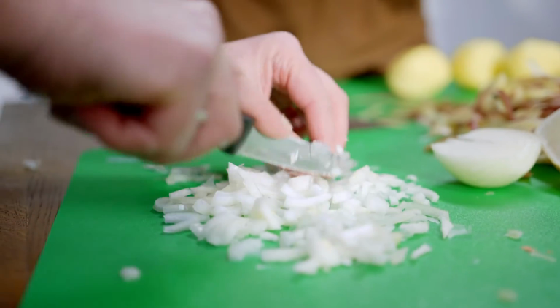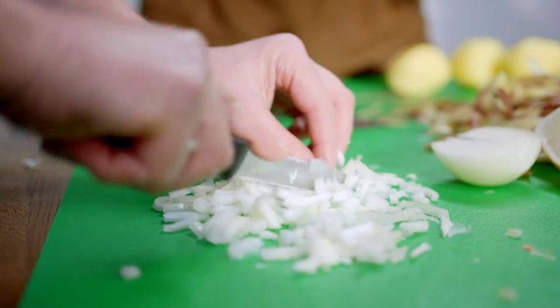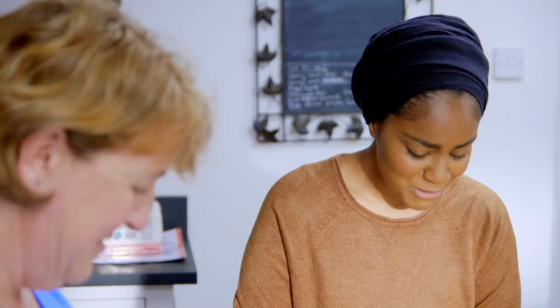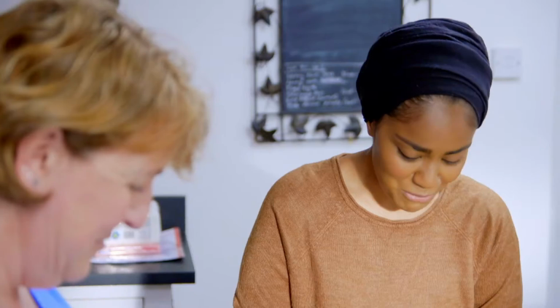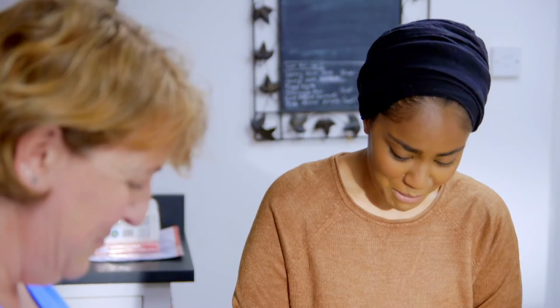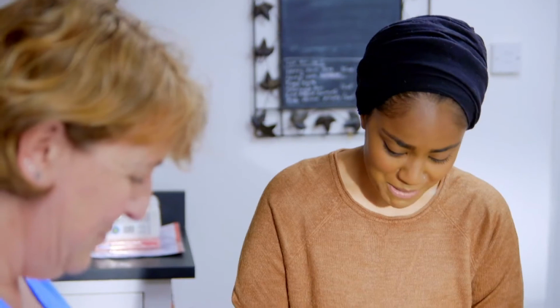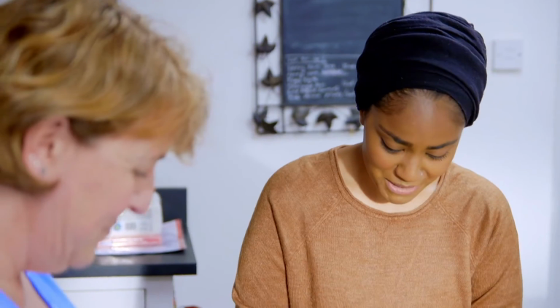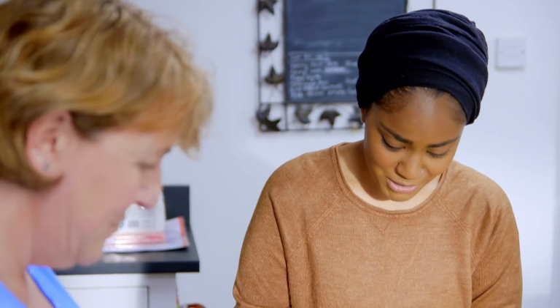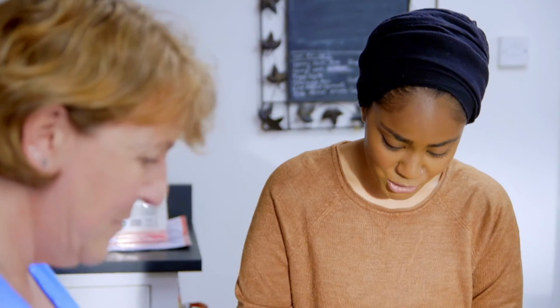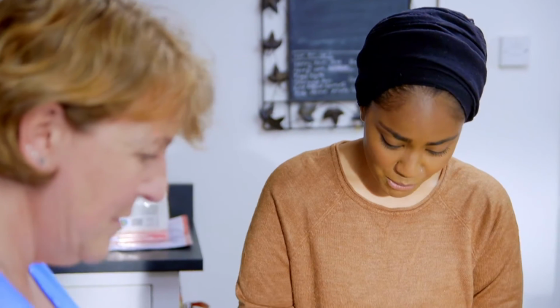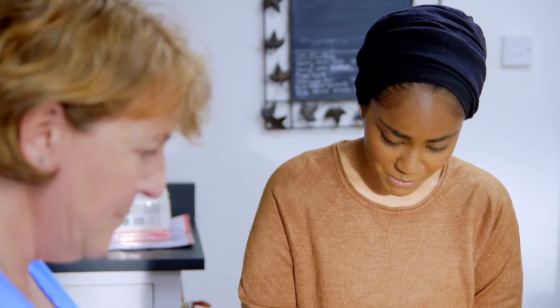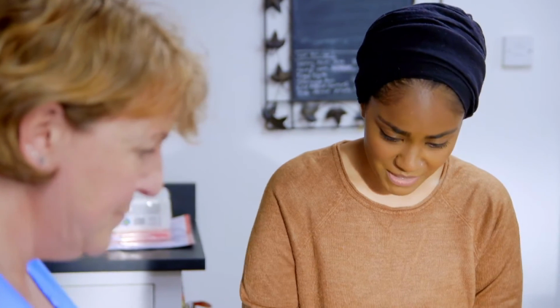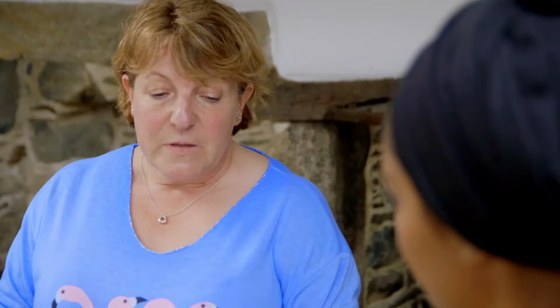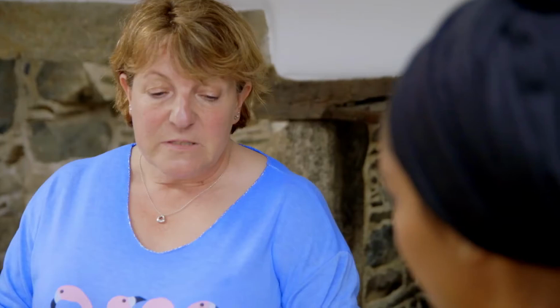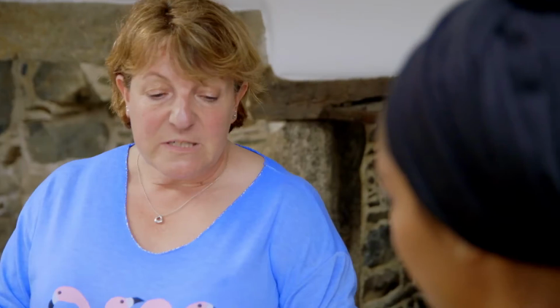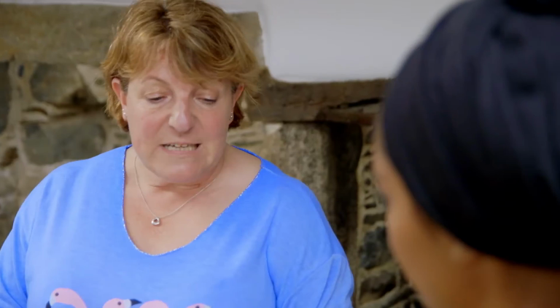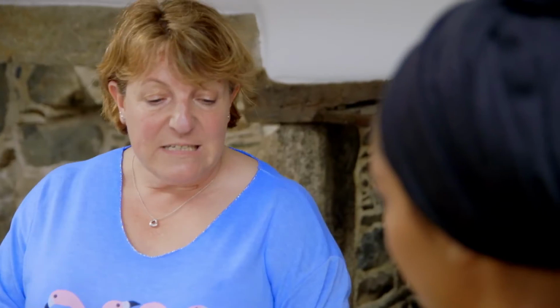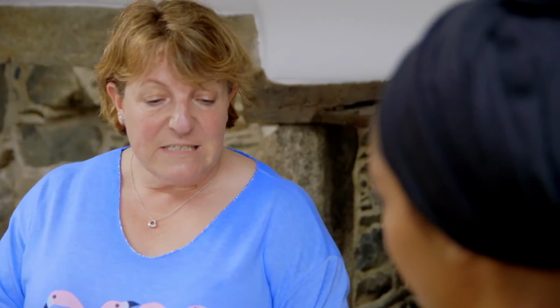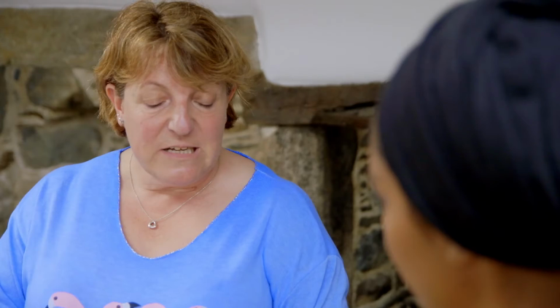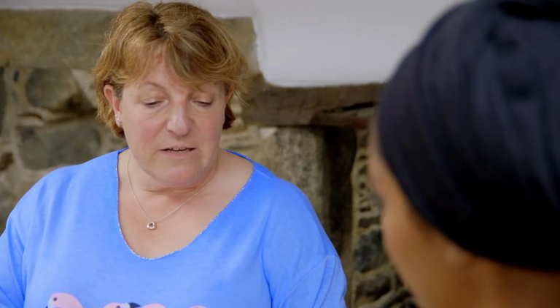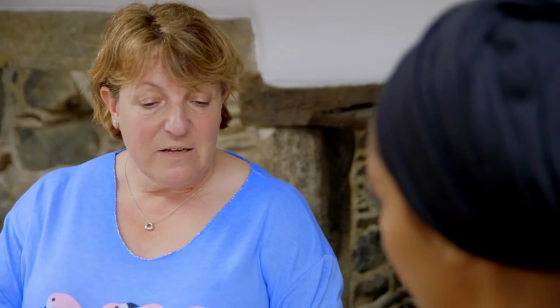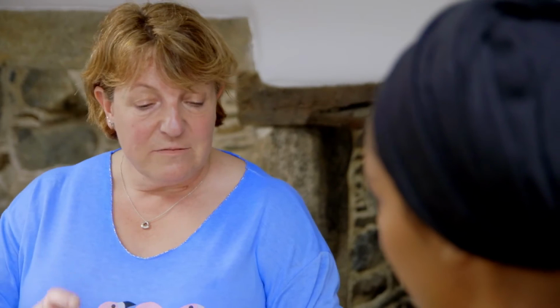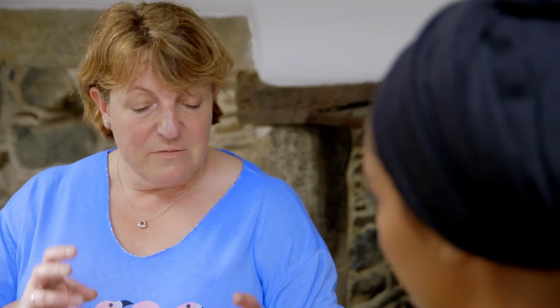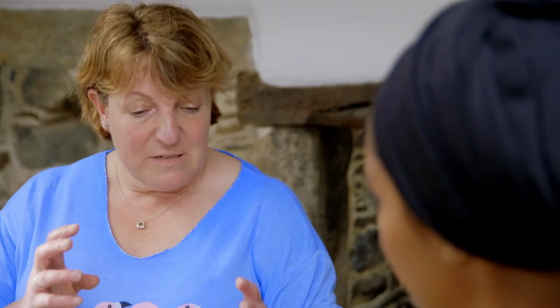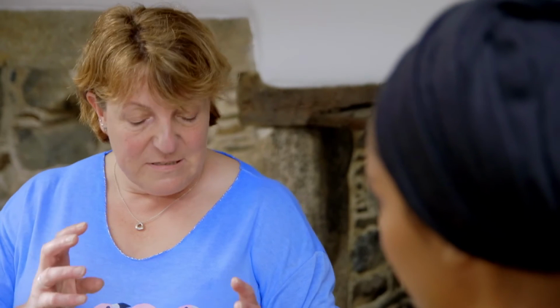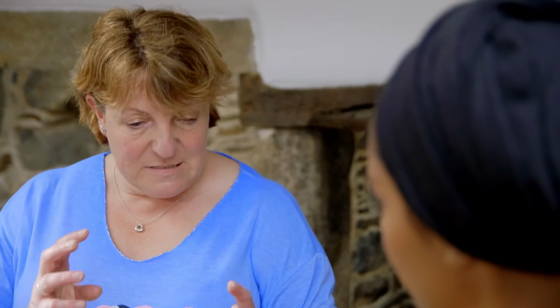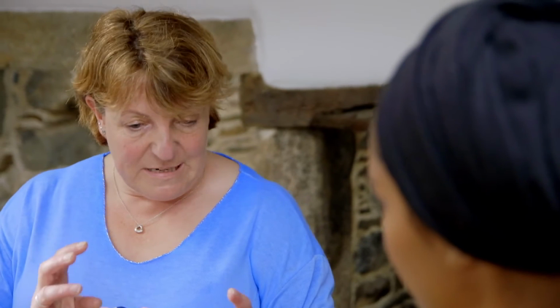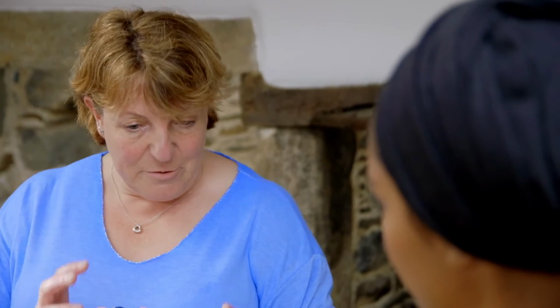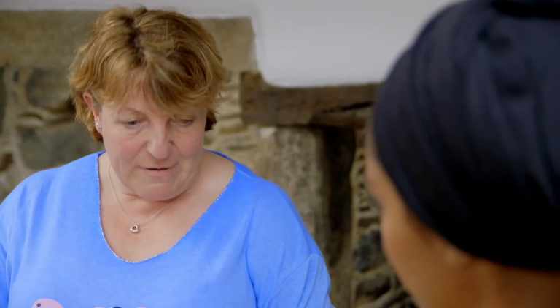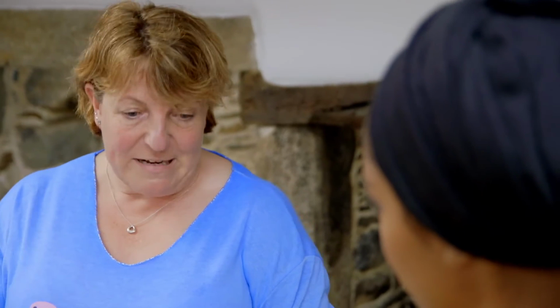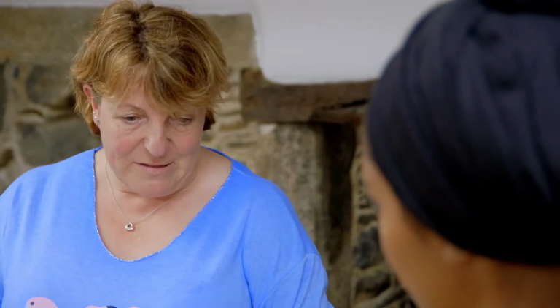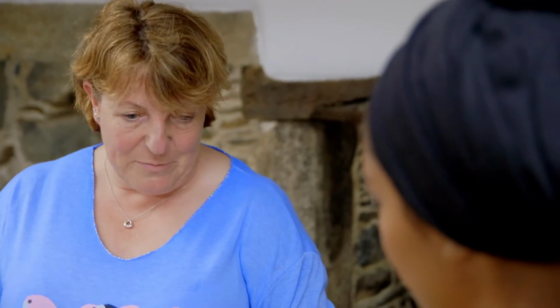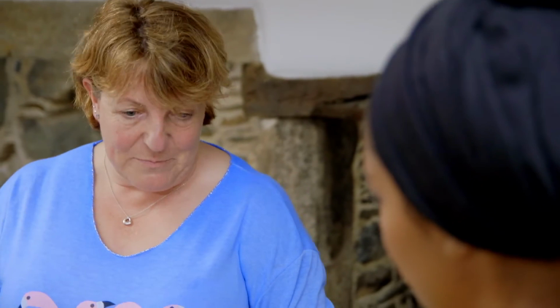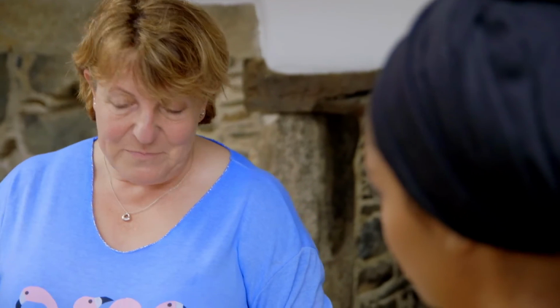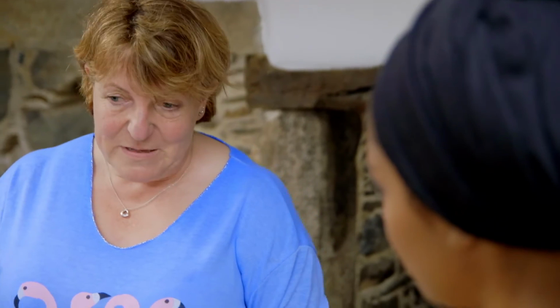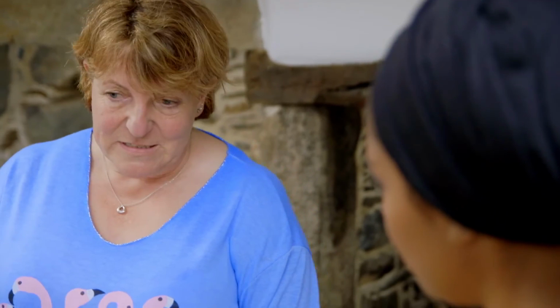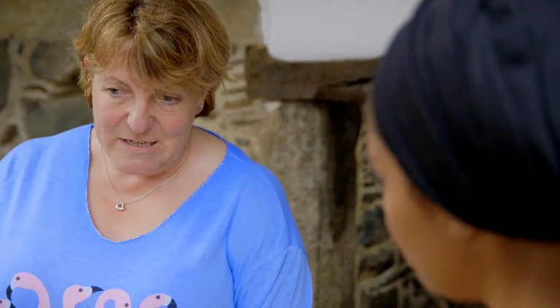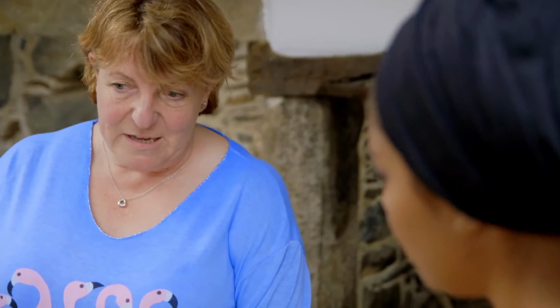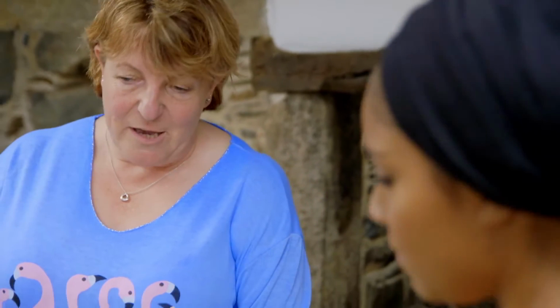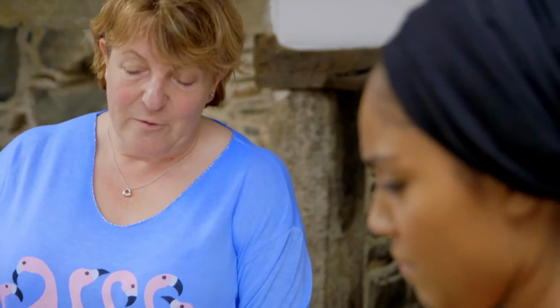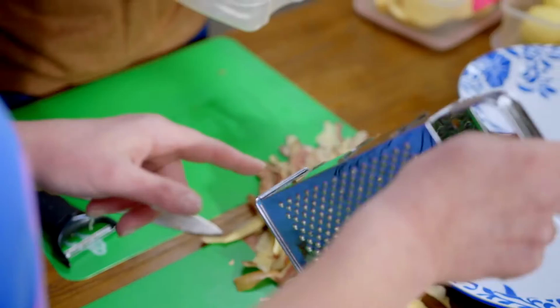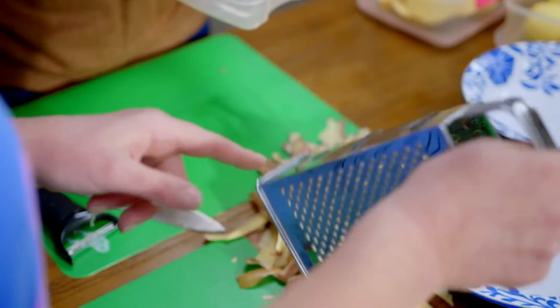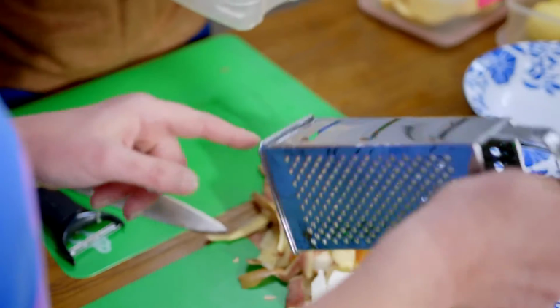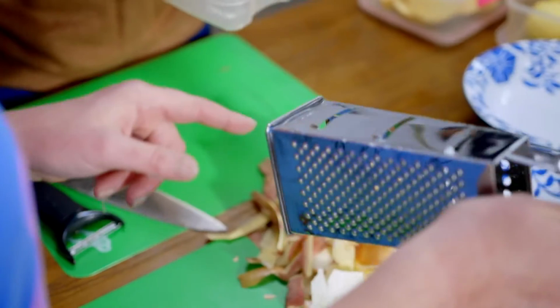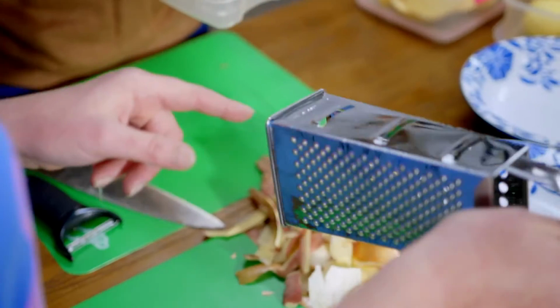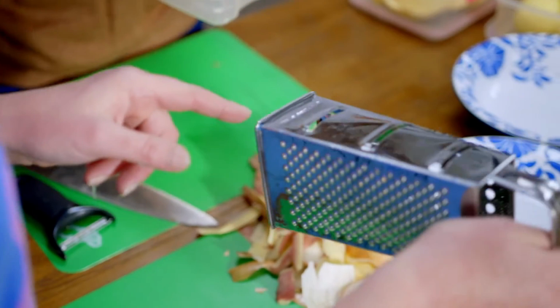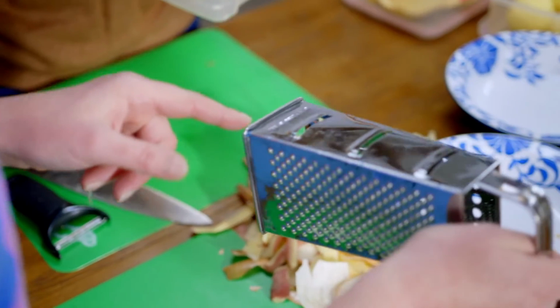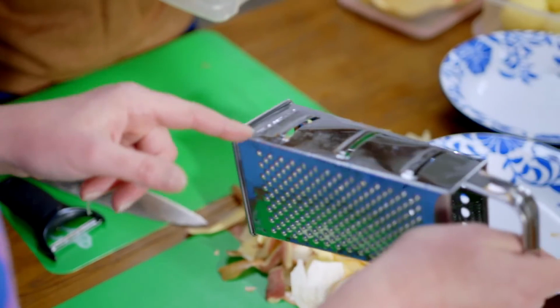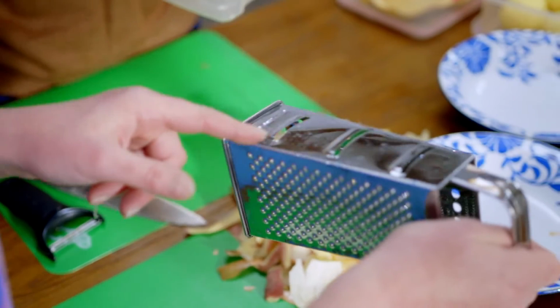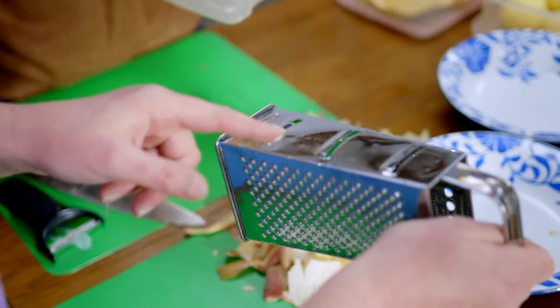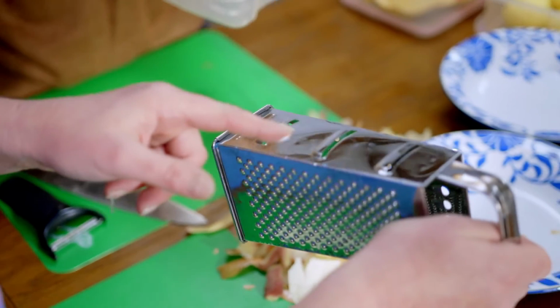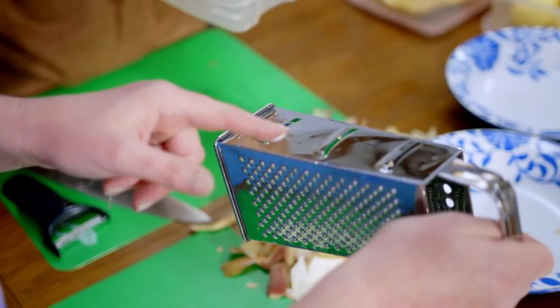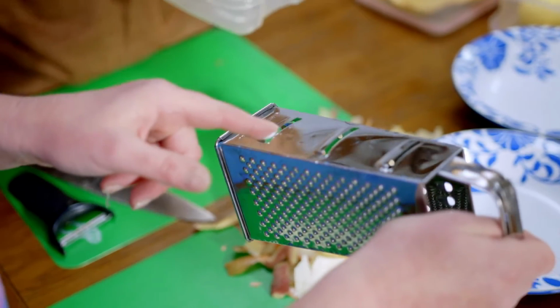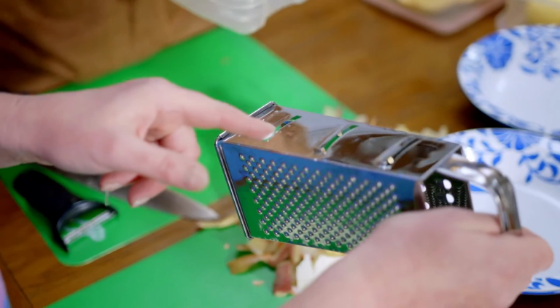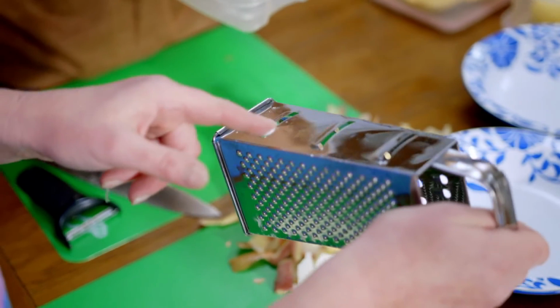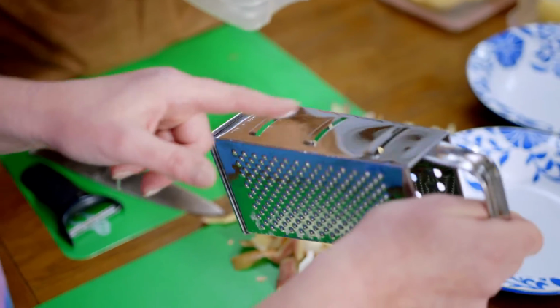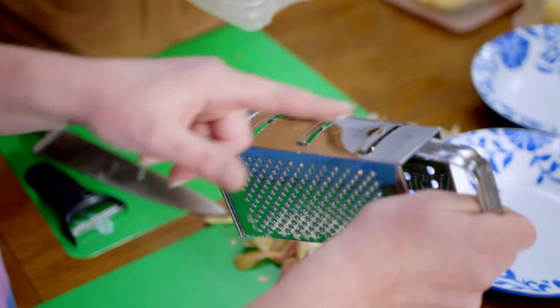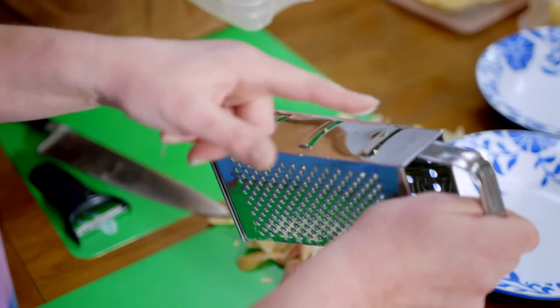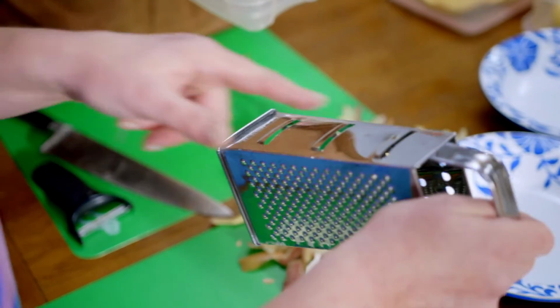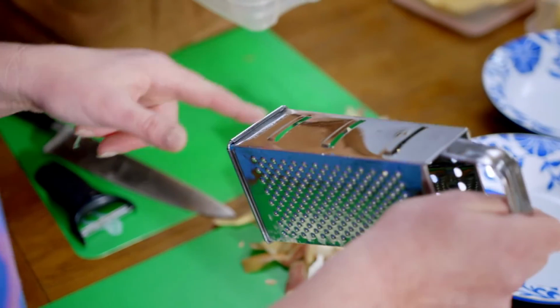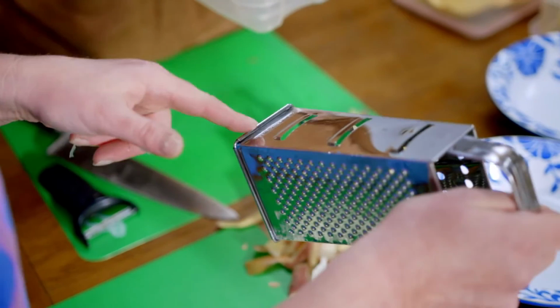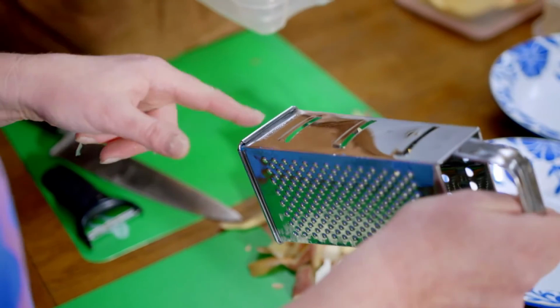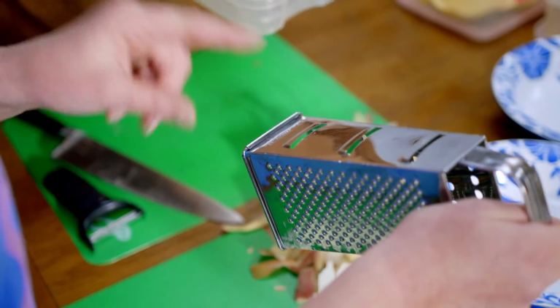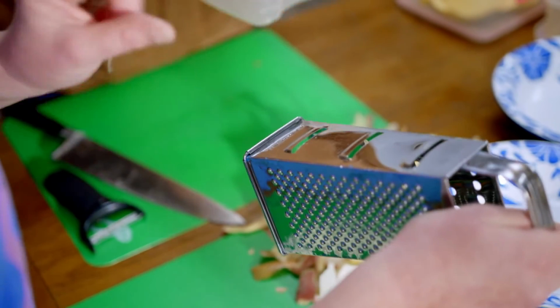So how do you want me to chop these? I tend to grate them as I go. And that just makes them the right size.